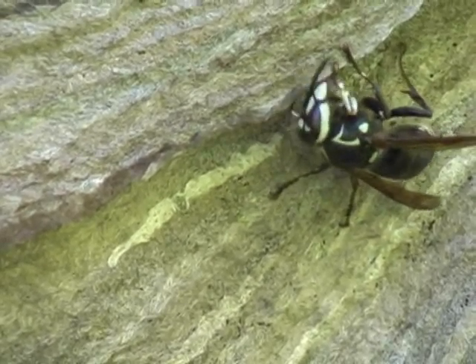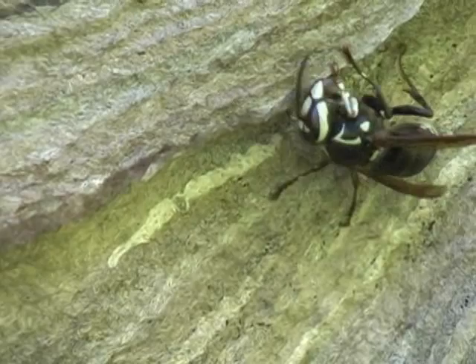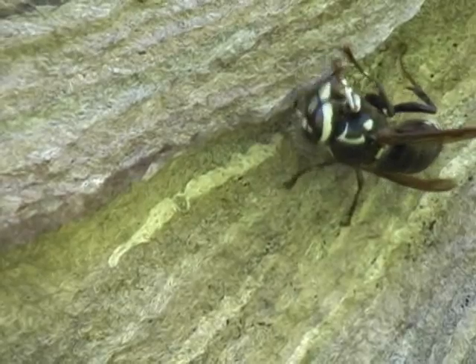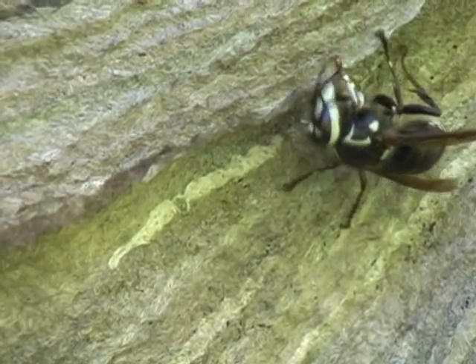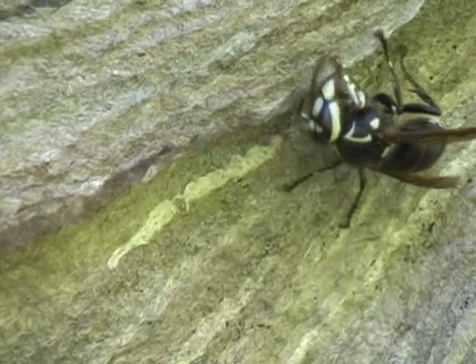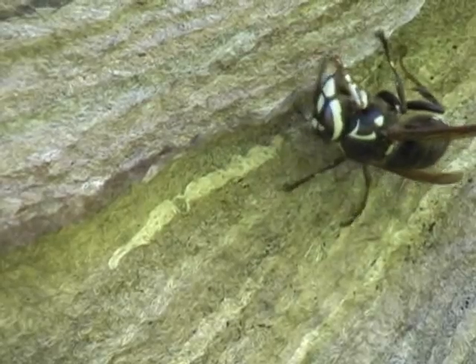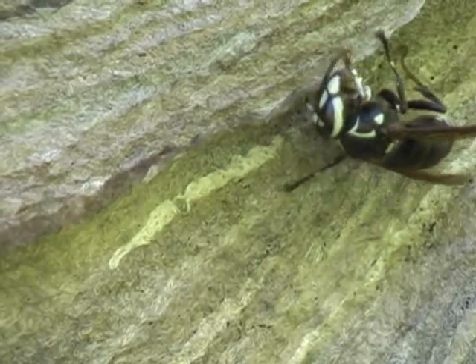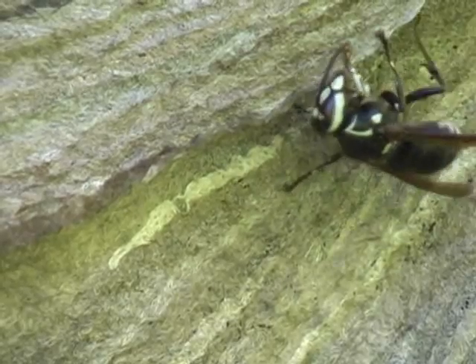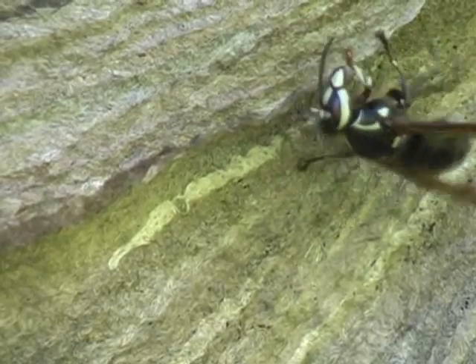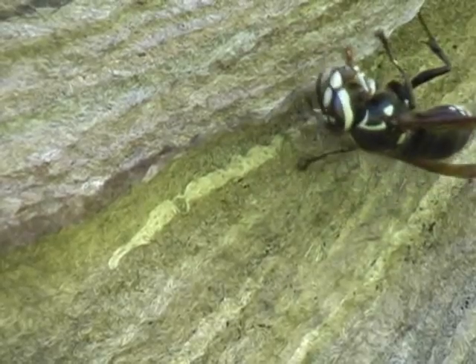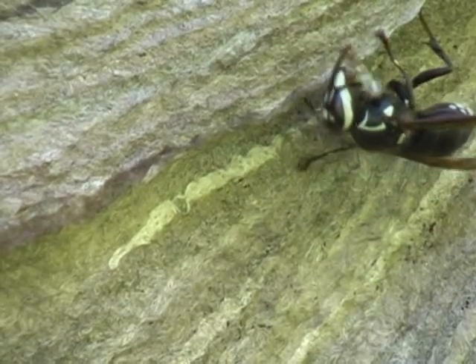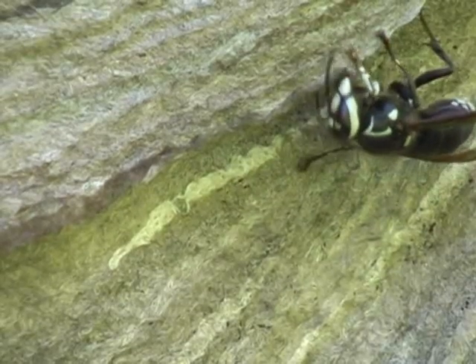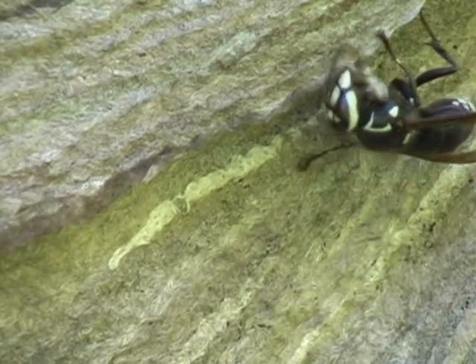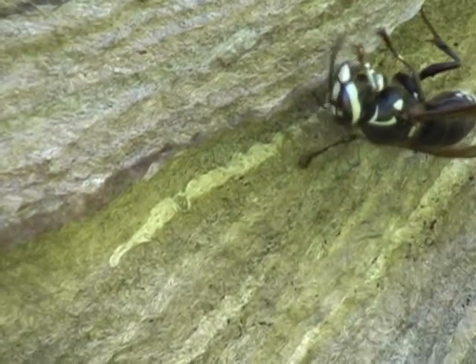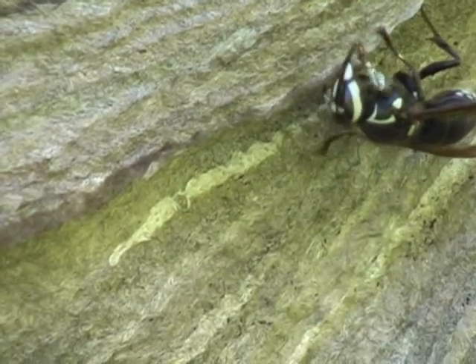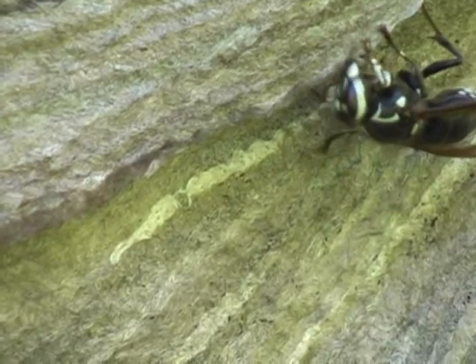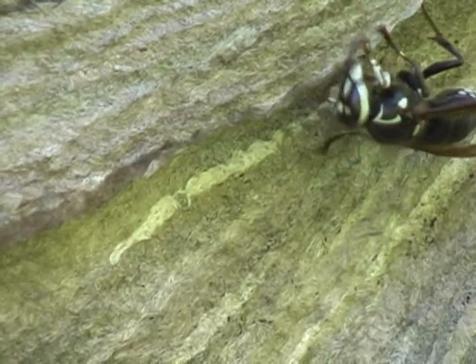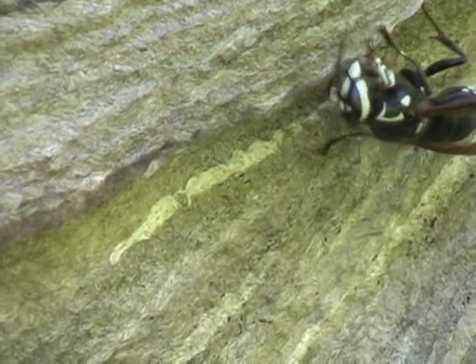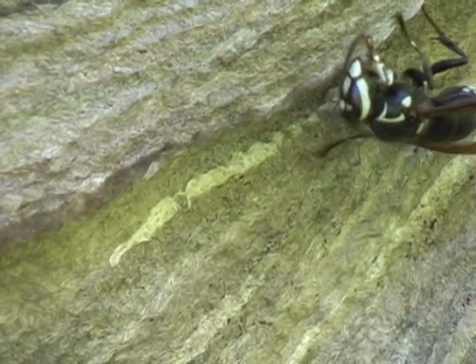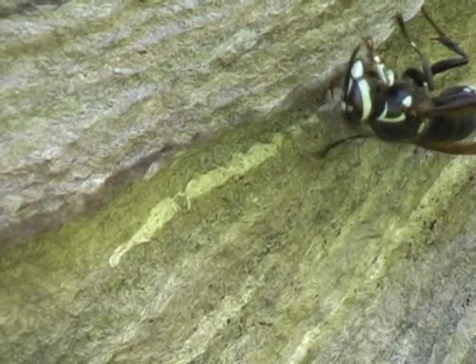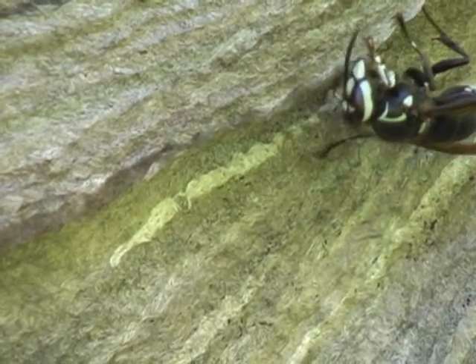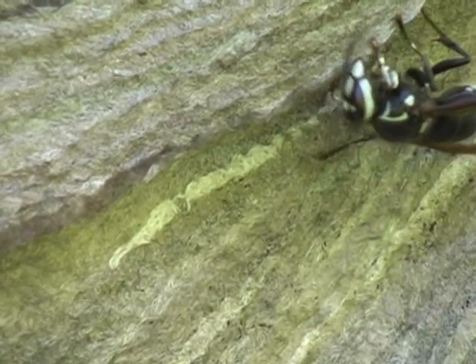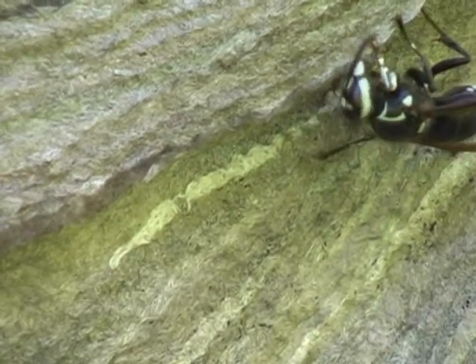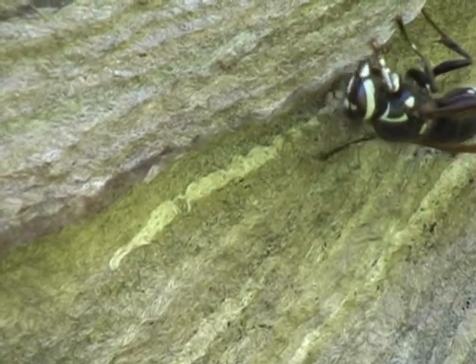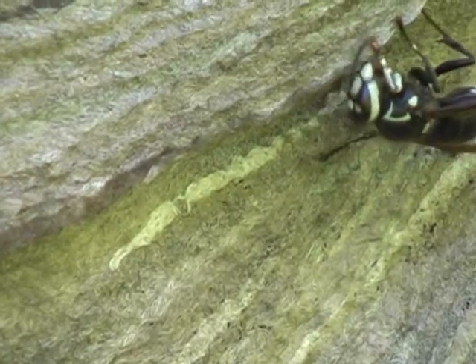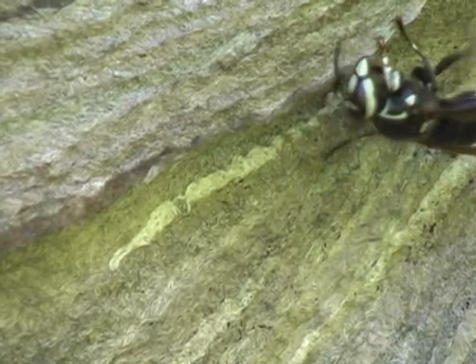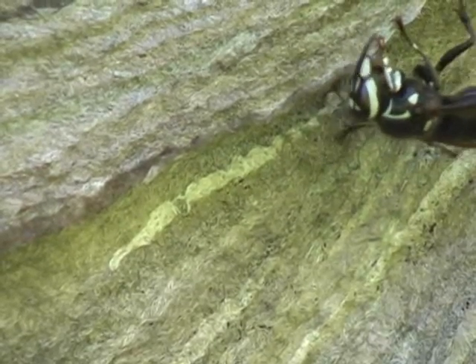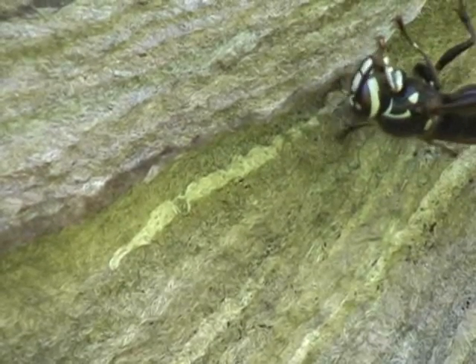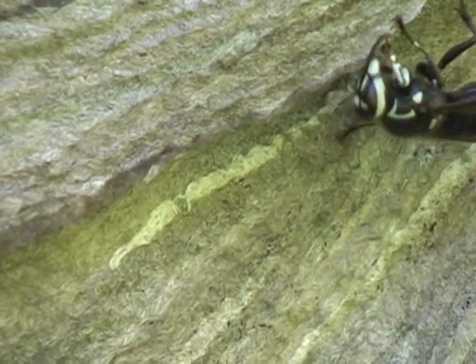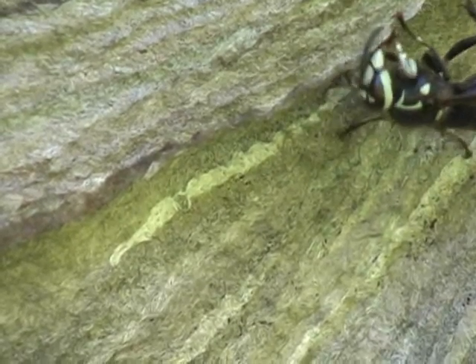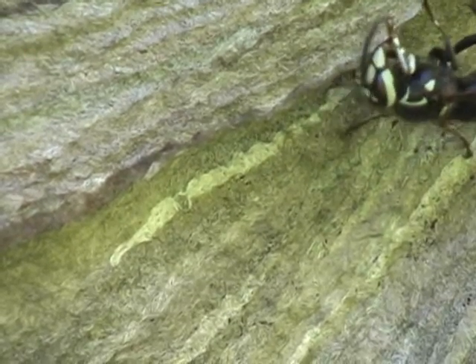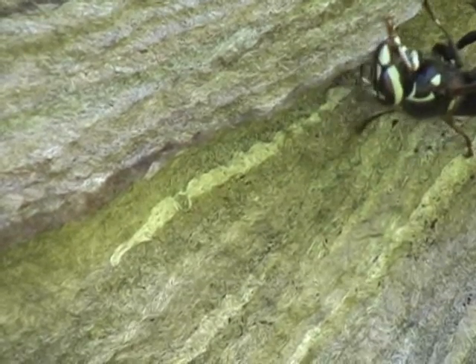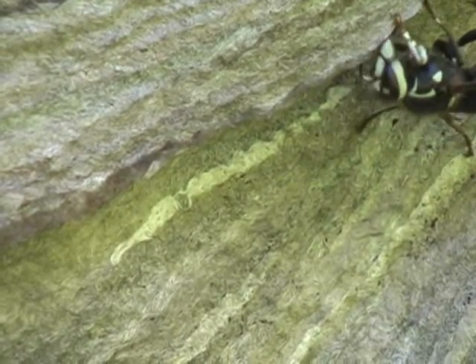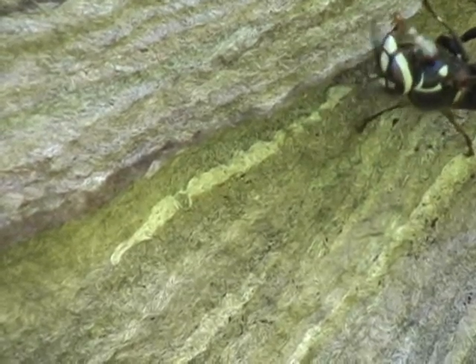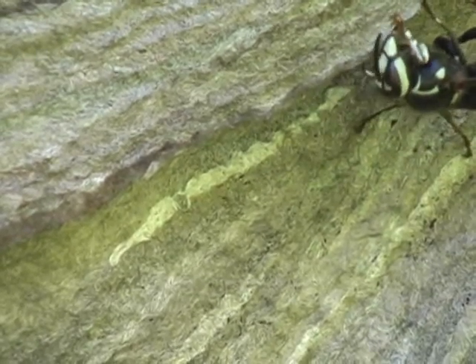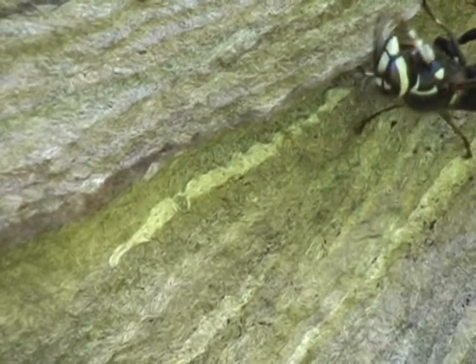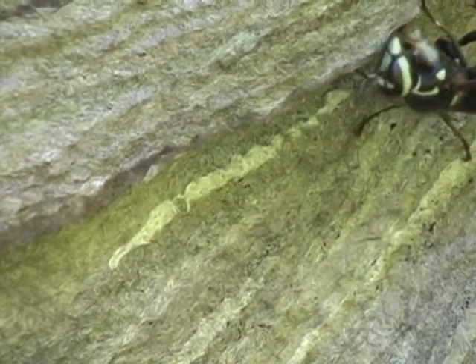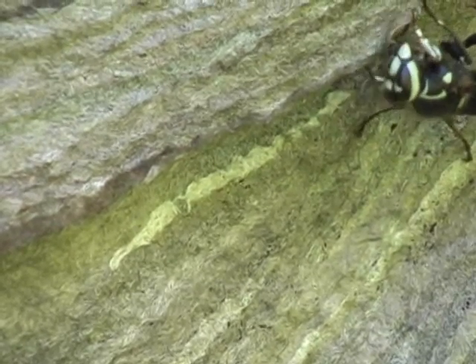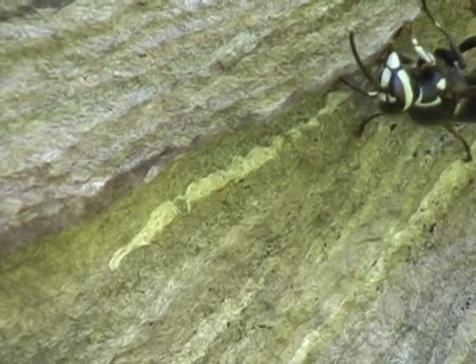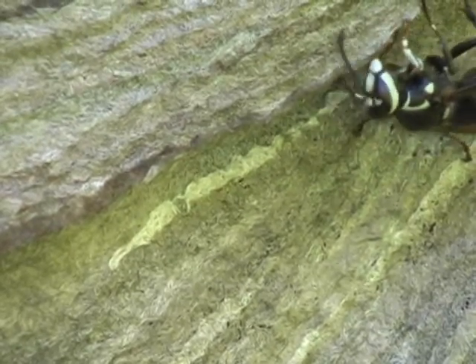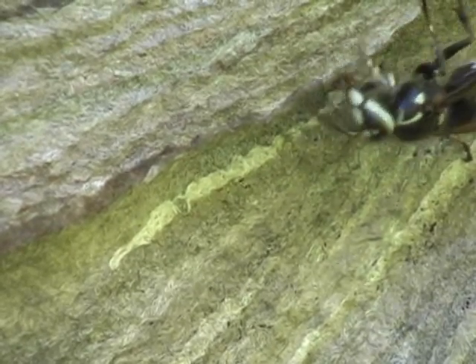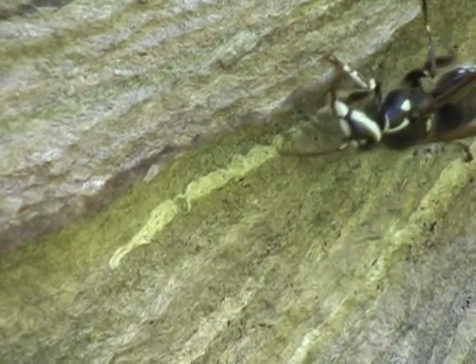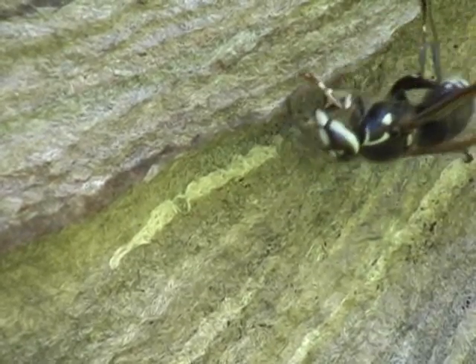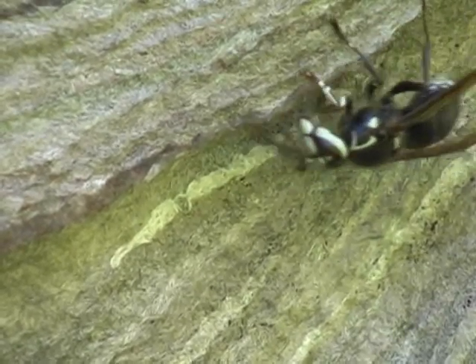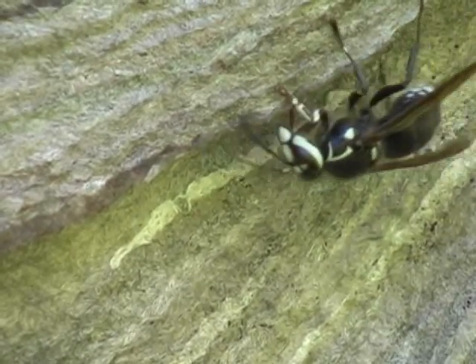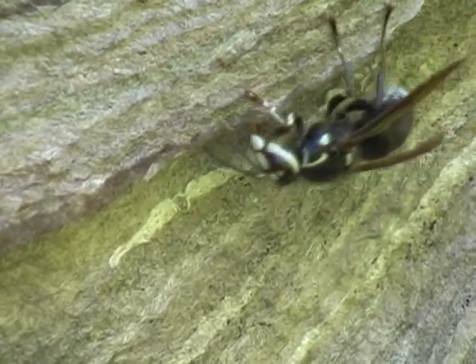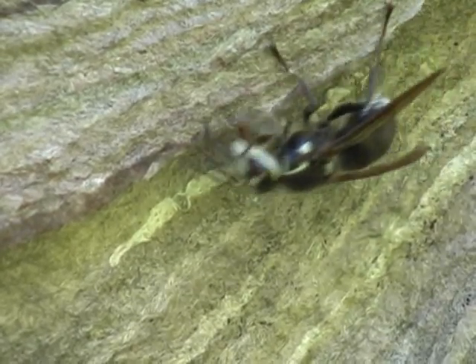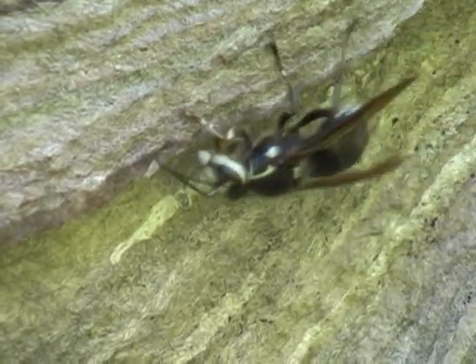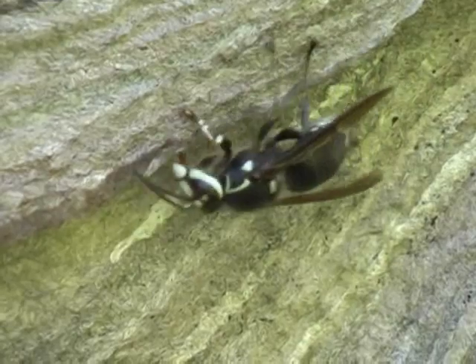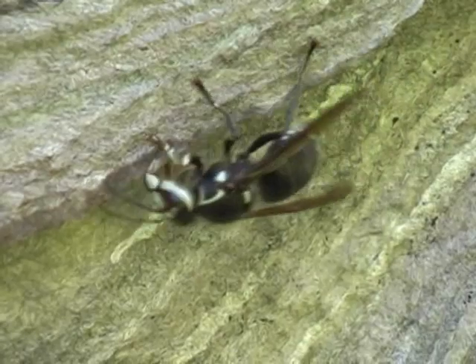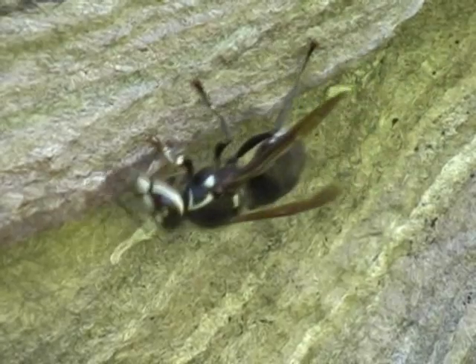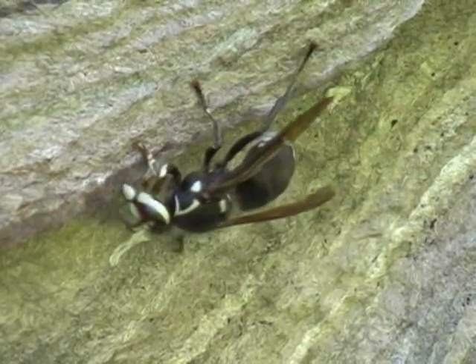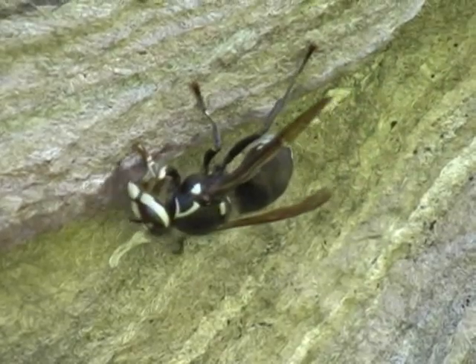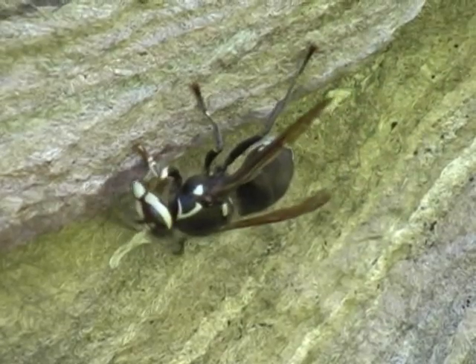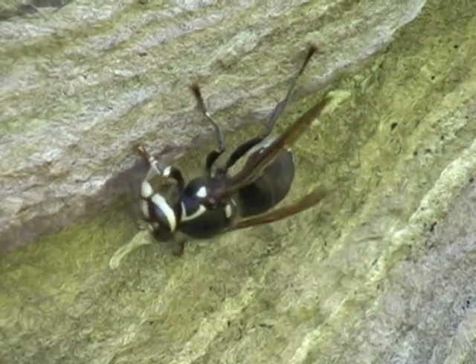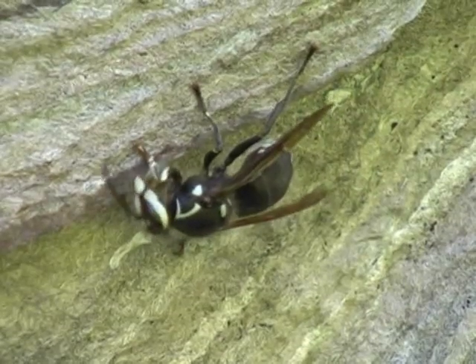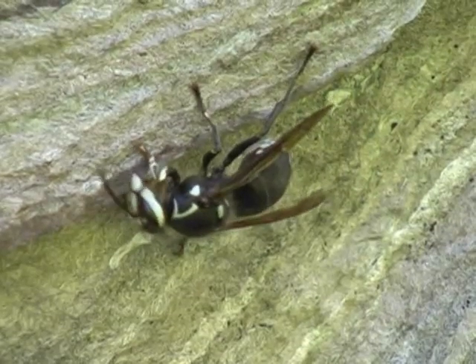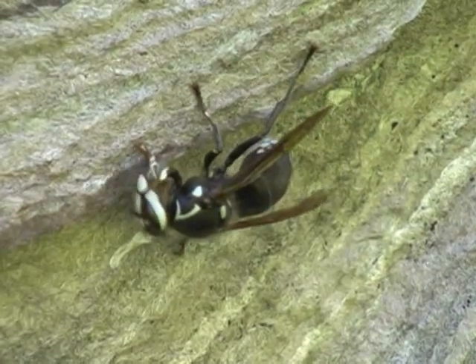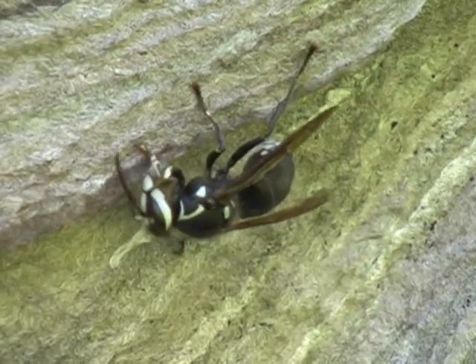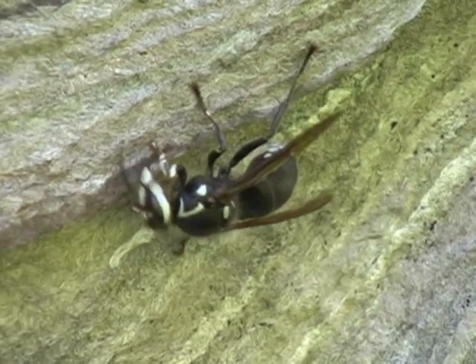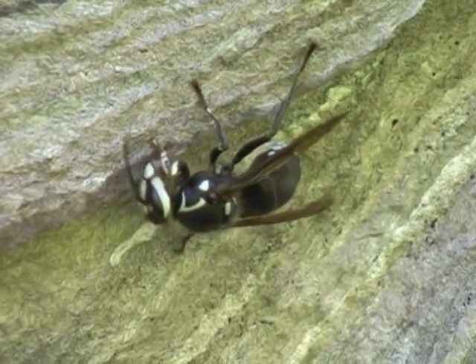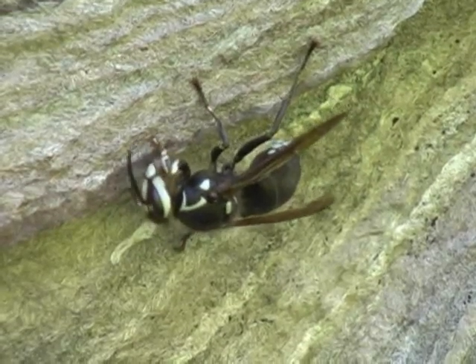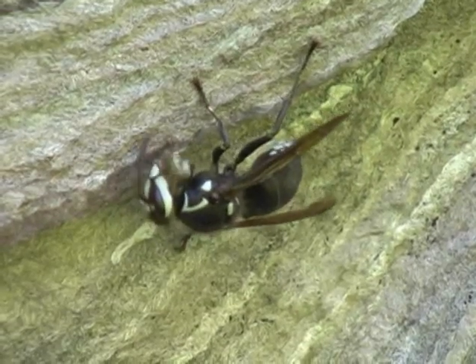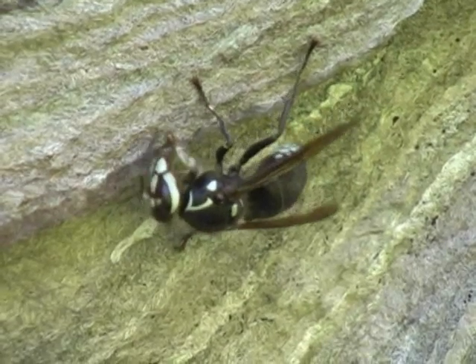This flattening process is repeated two or three times. The end product is a thin, strong sheet of paper.